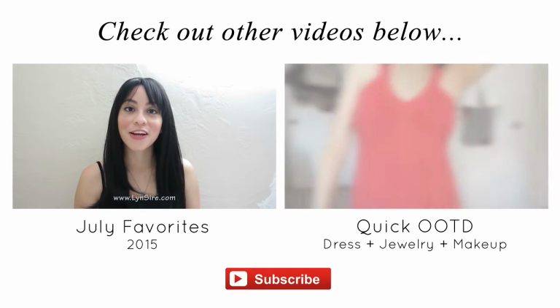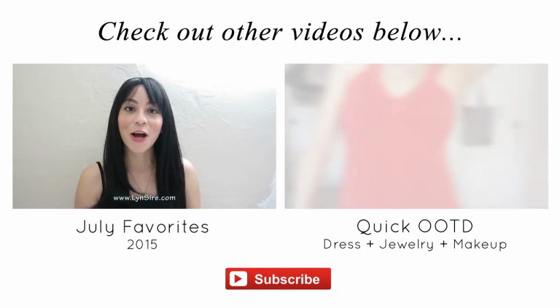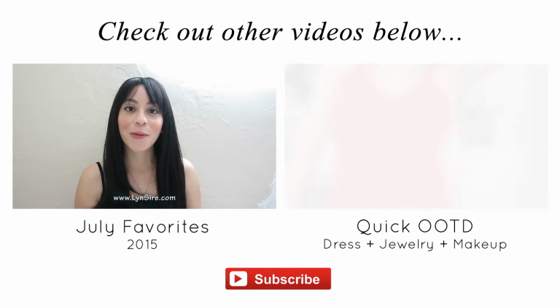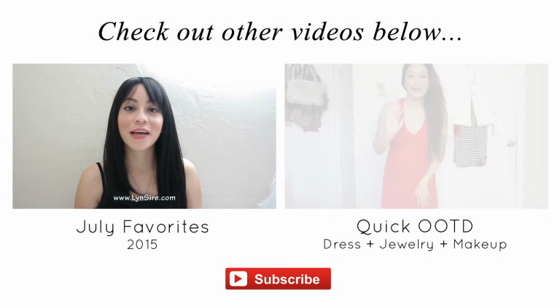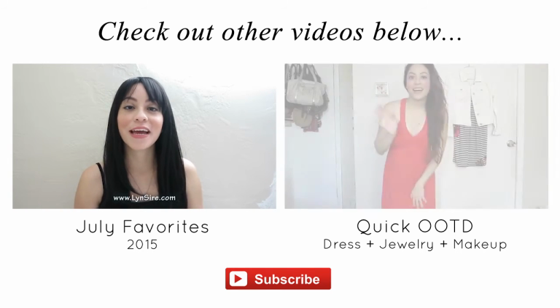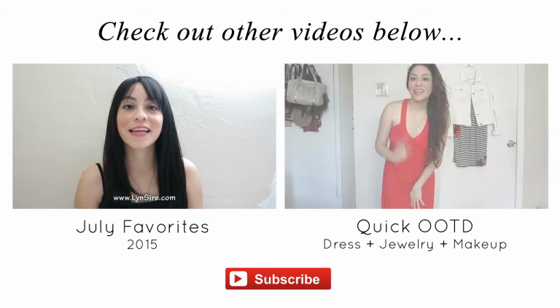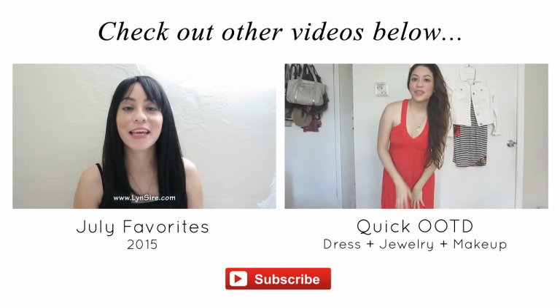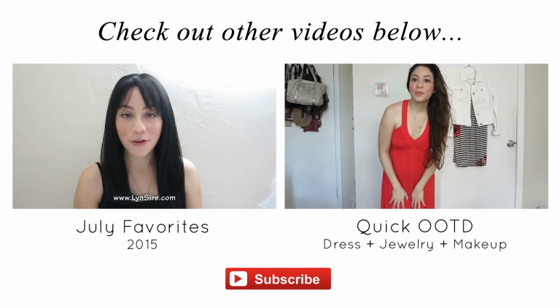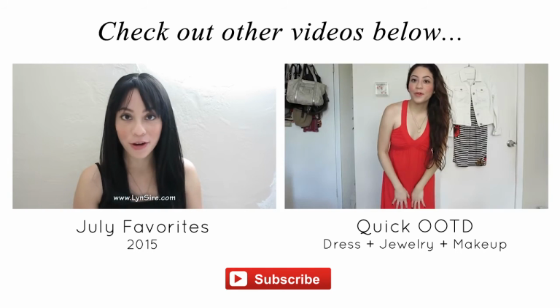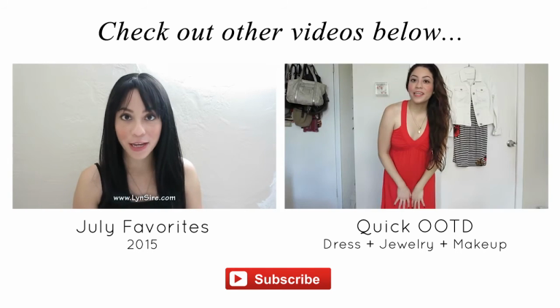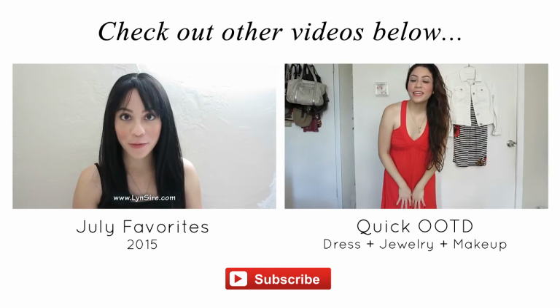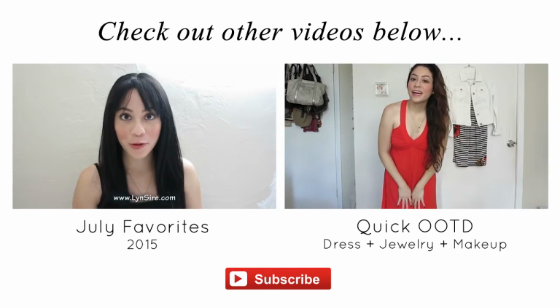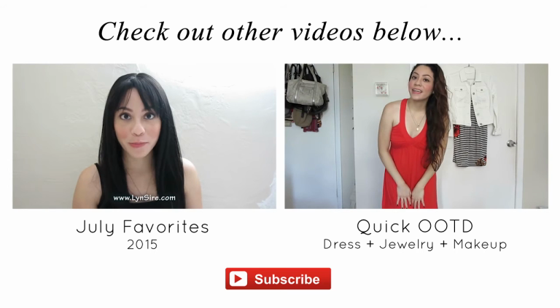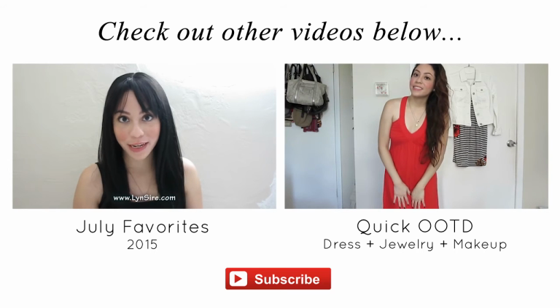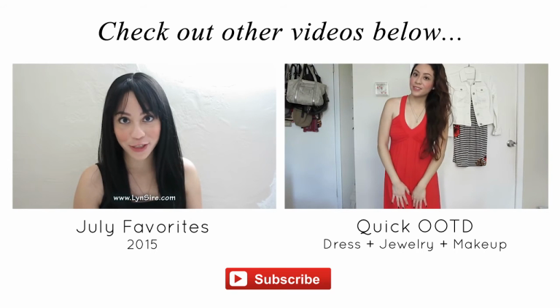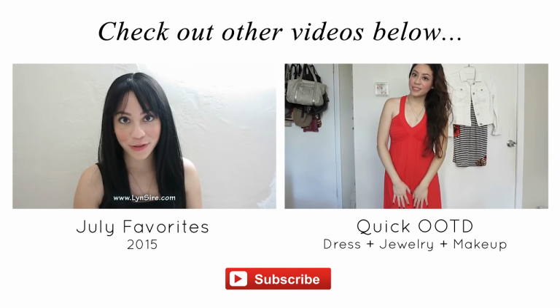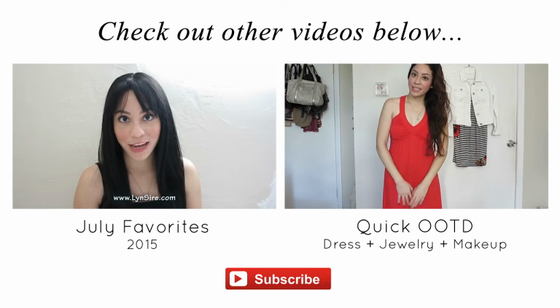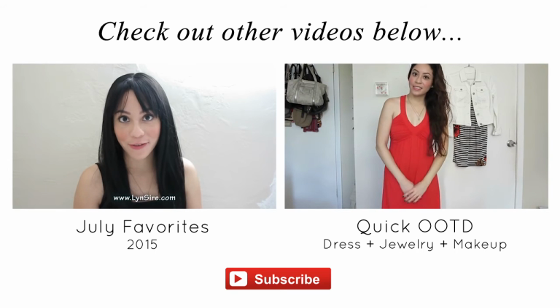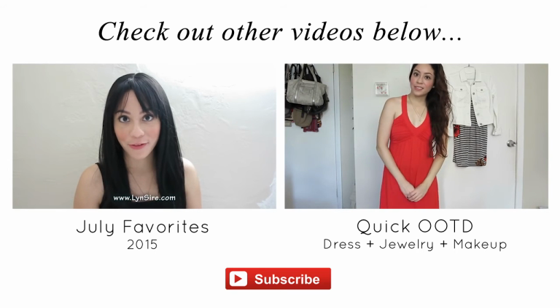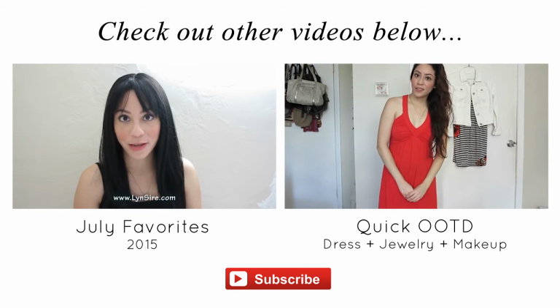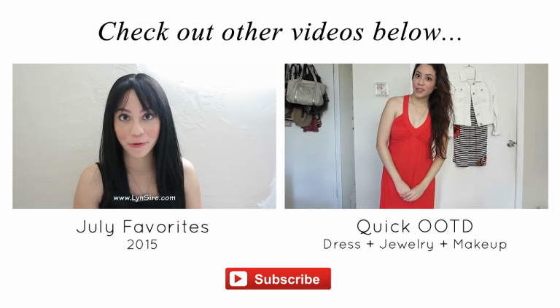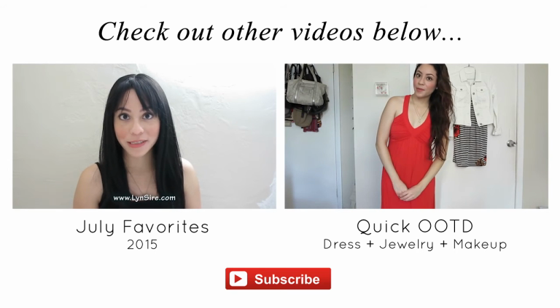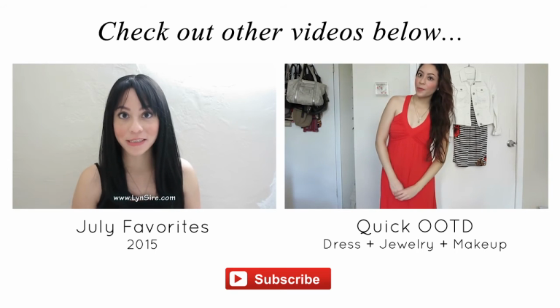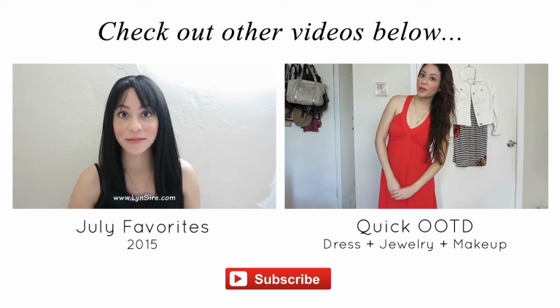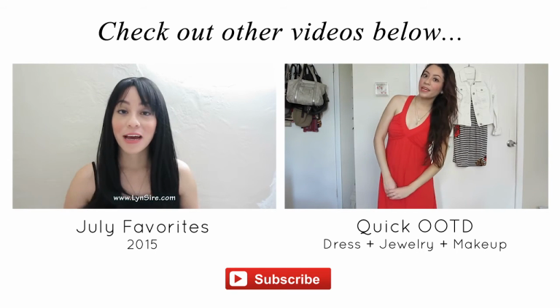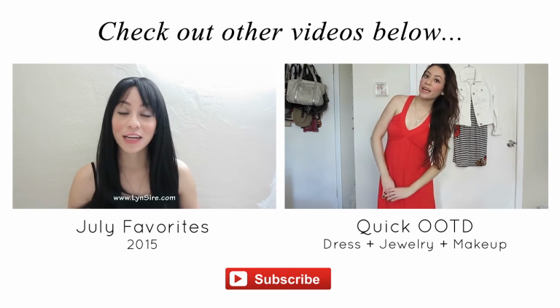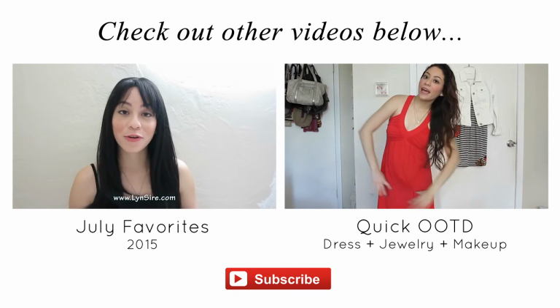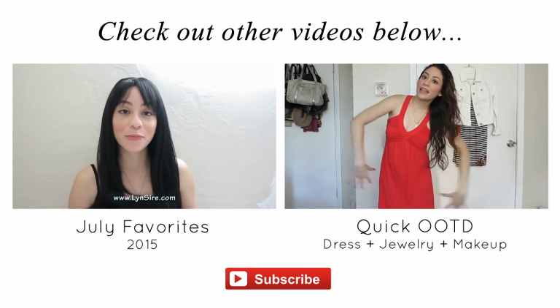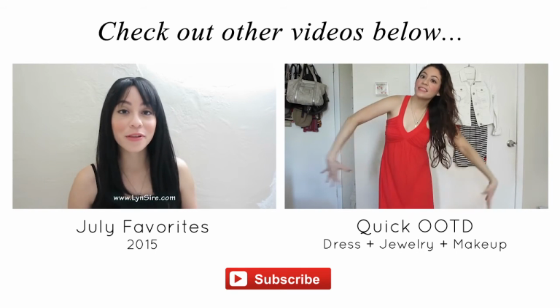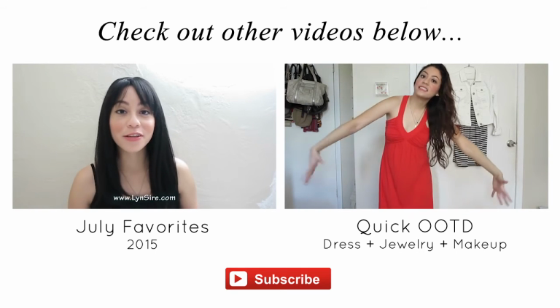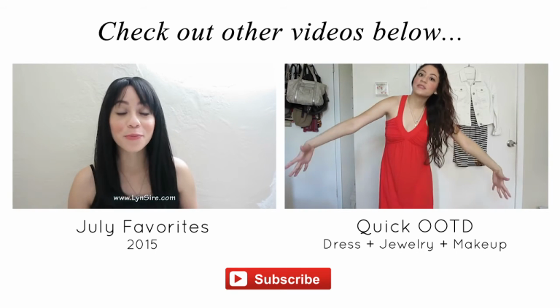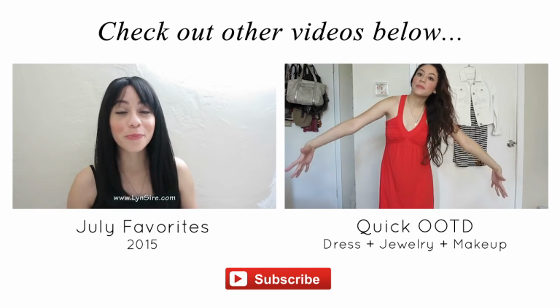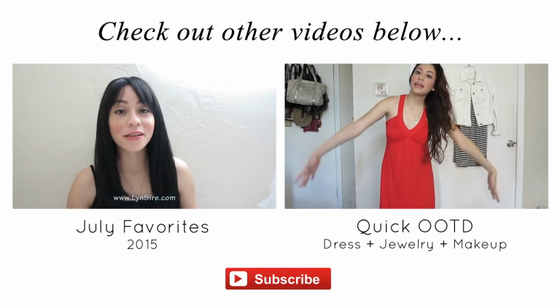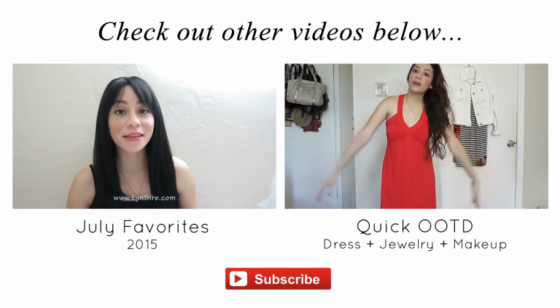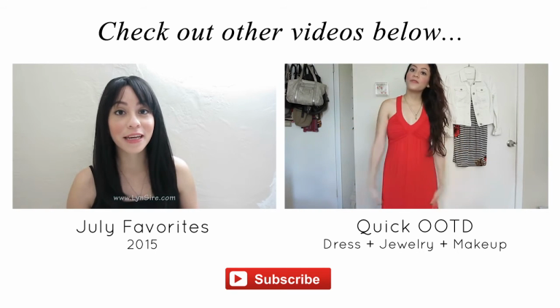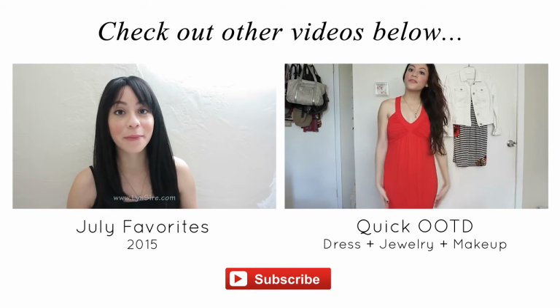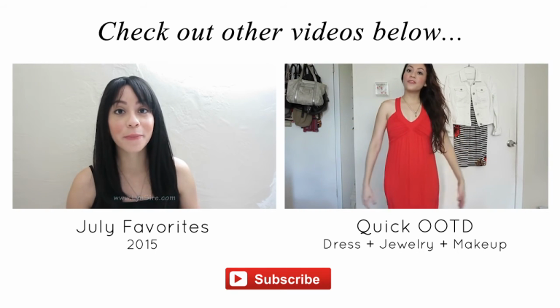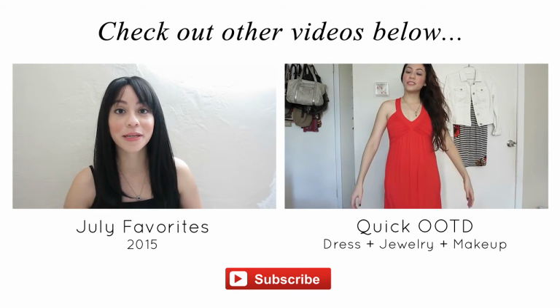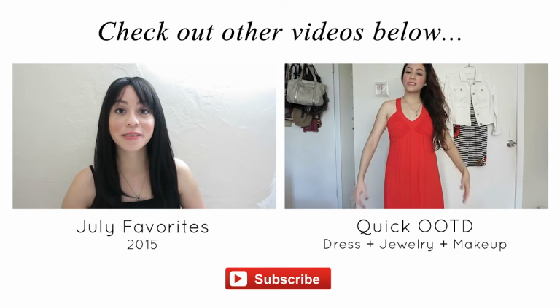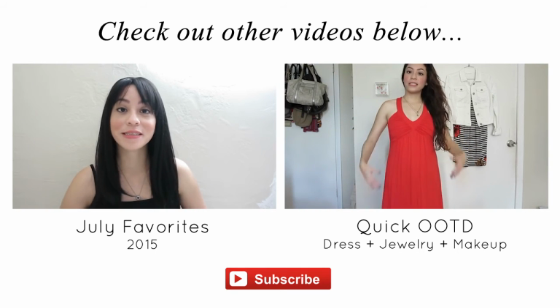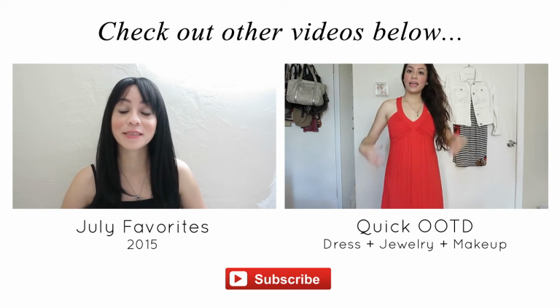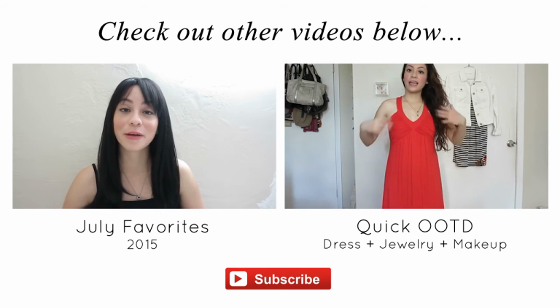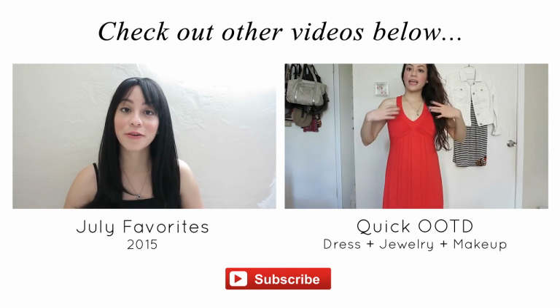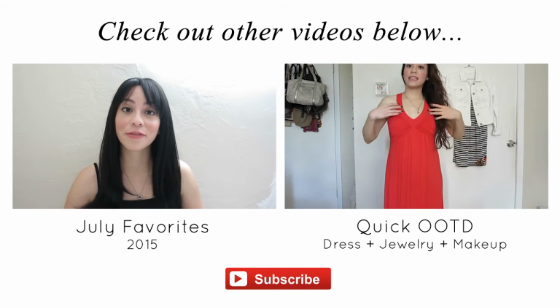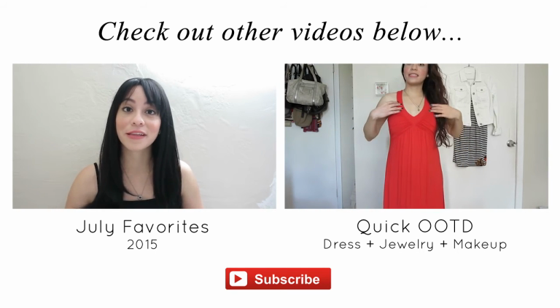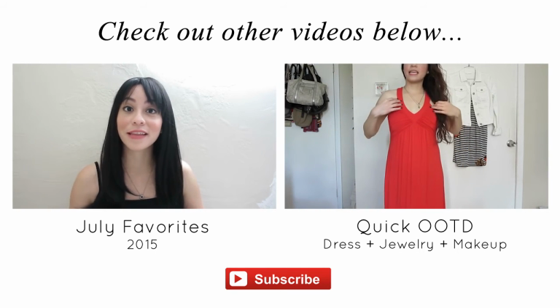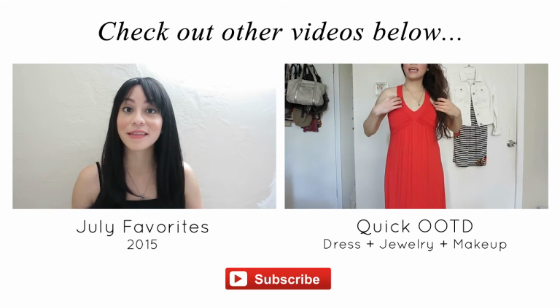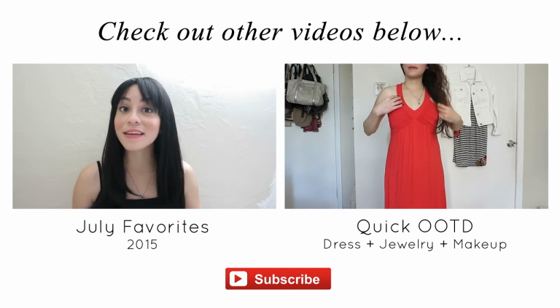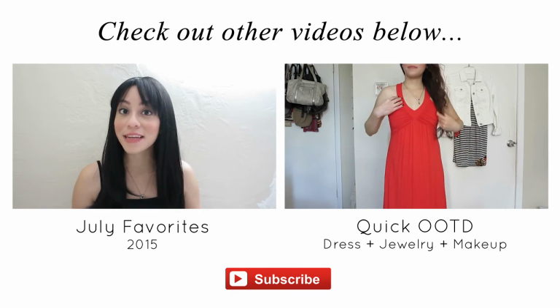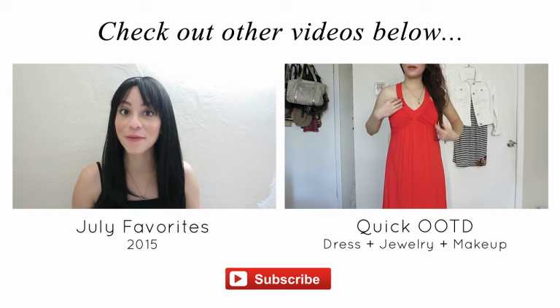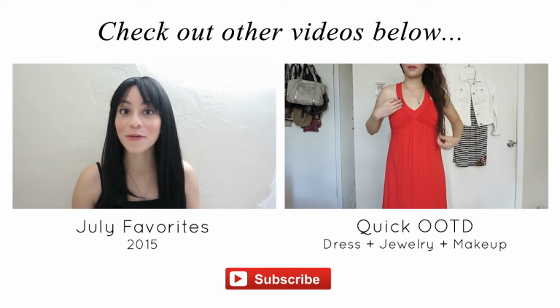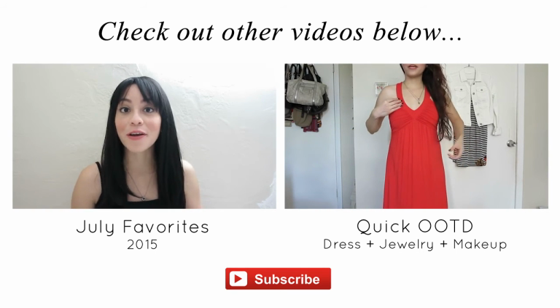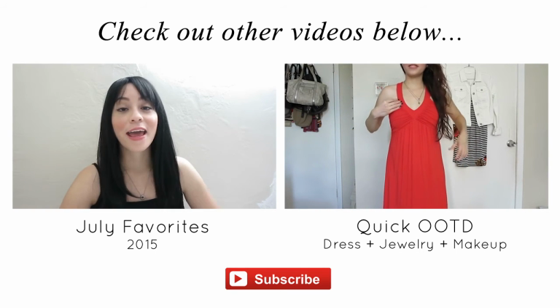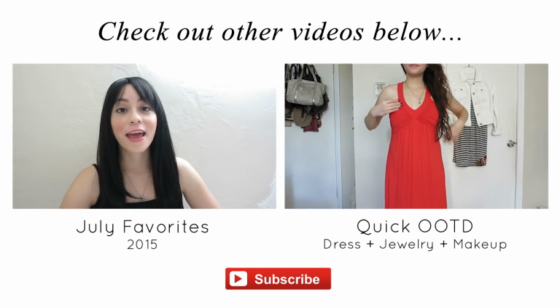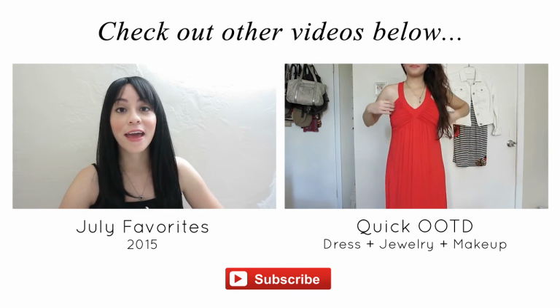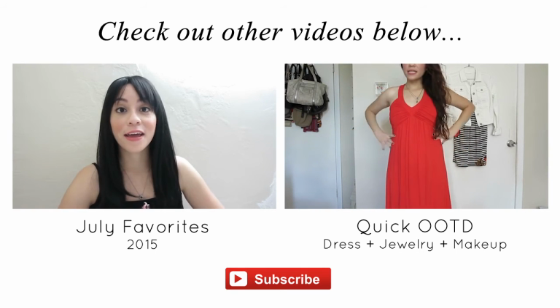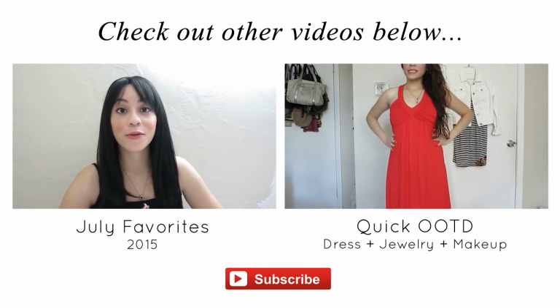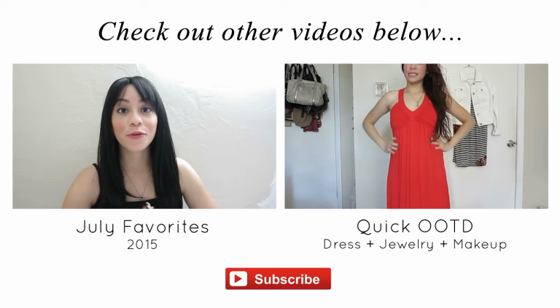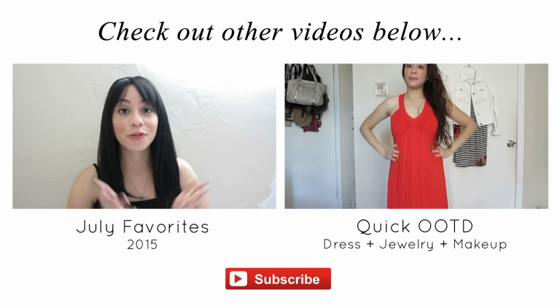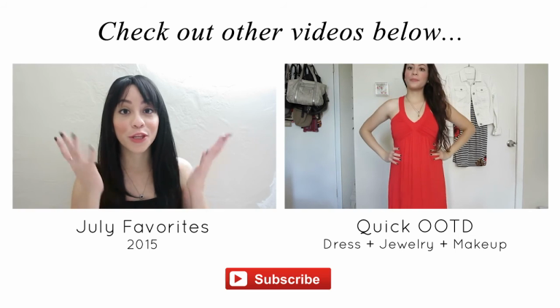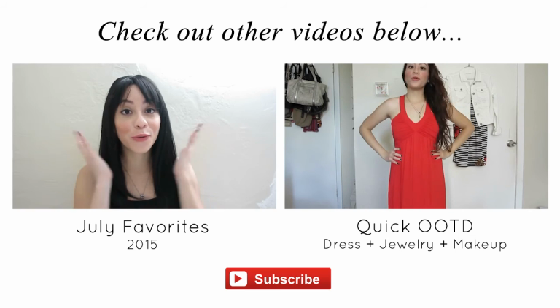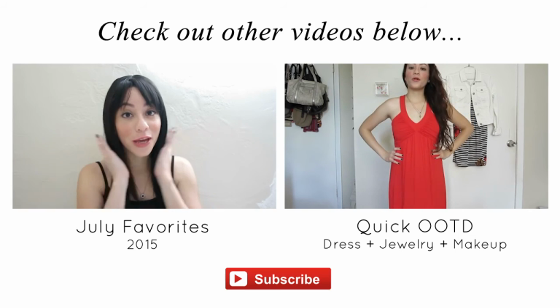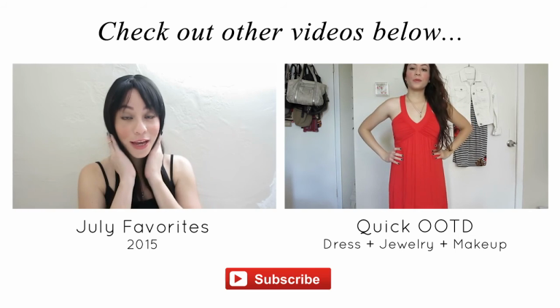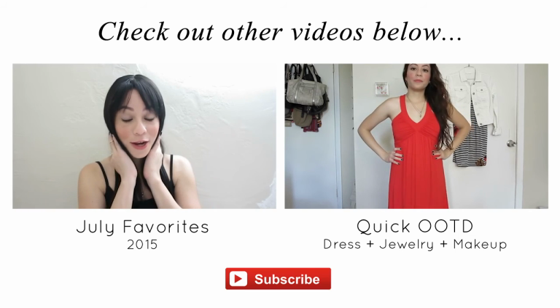Hi, good morning guys! Today is Sunday morning and this is my outfit of the day — very simple.